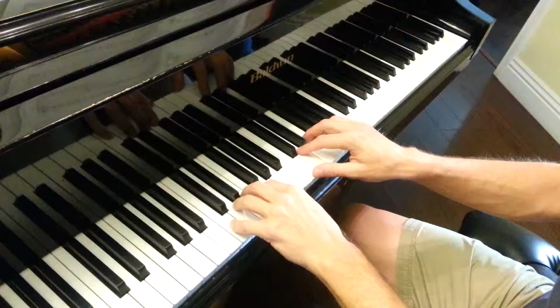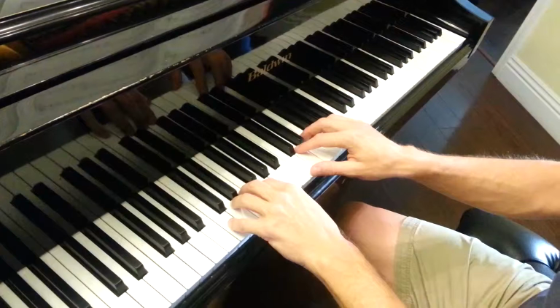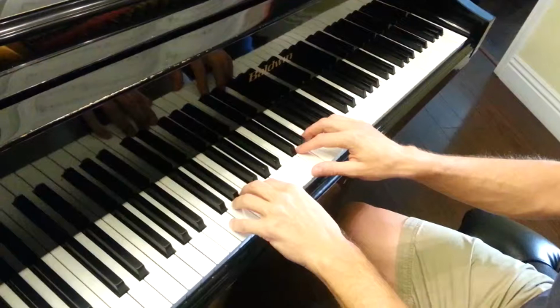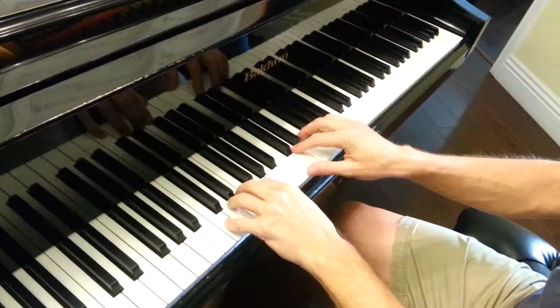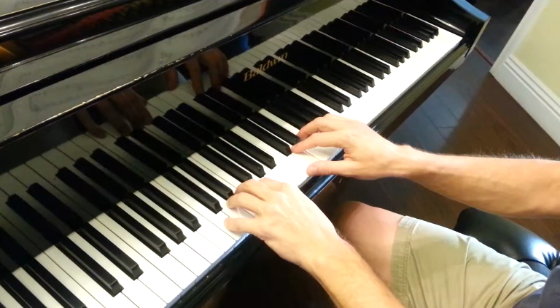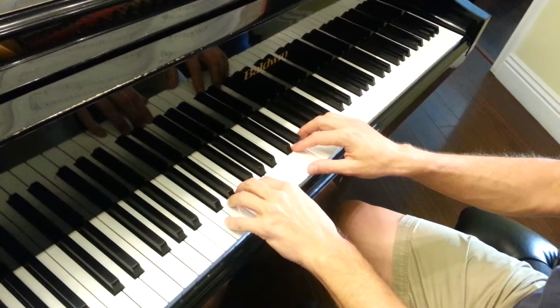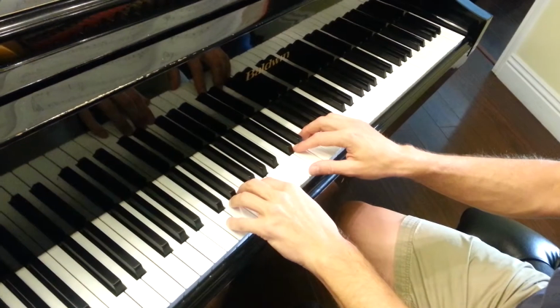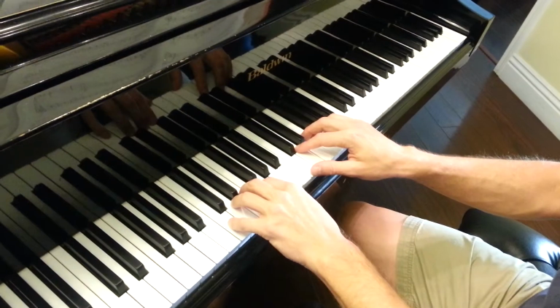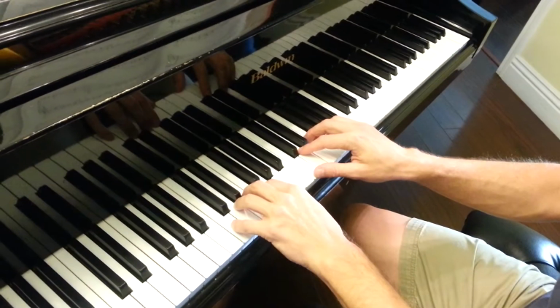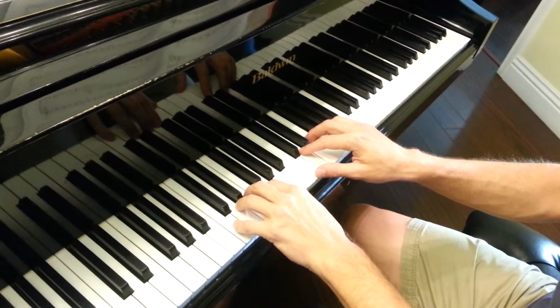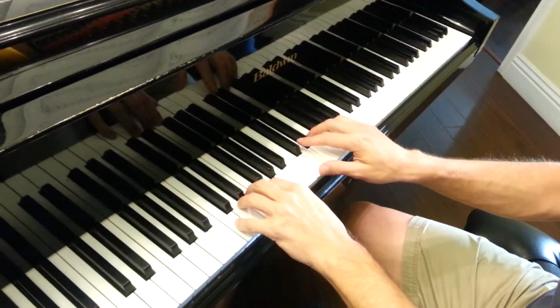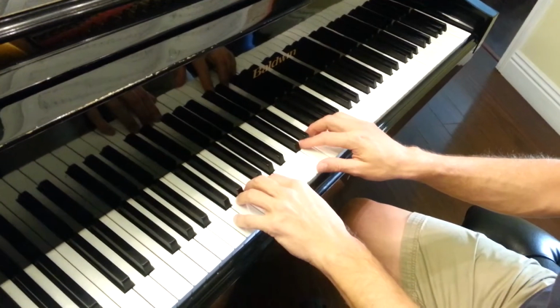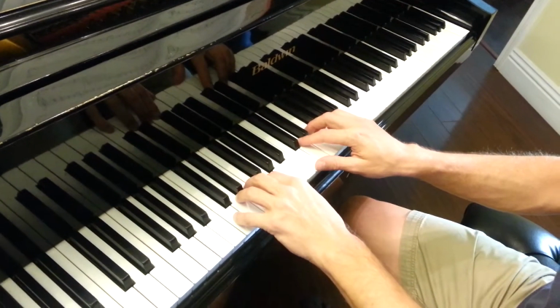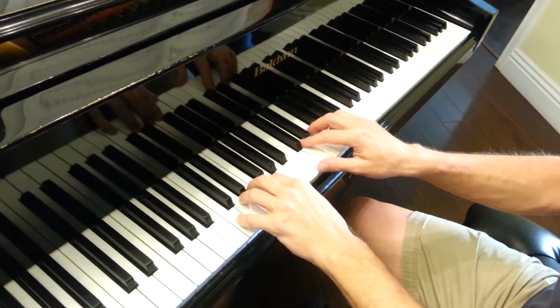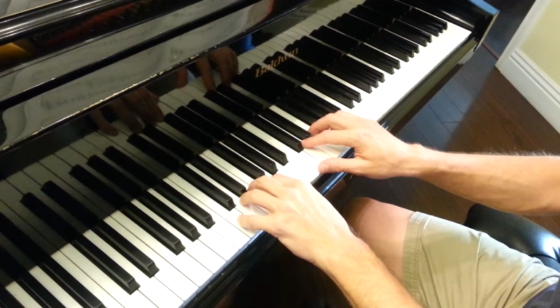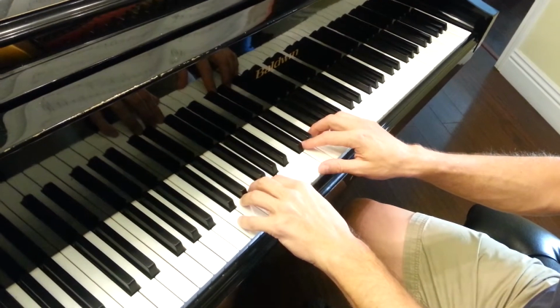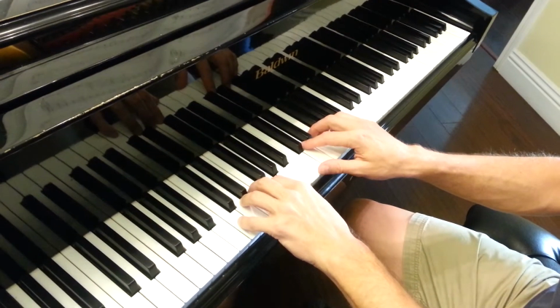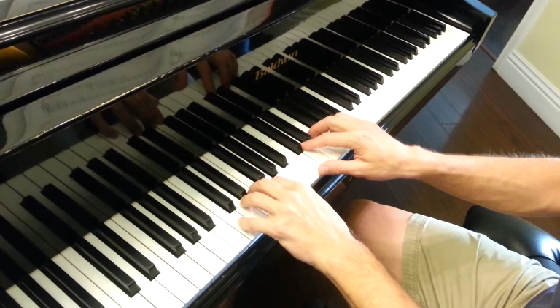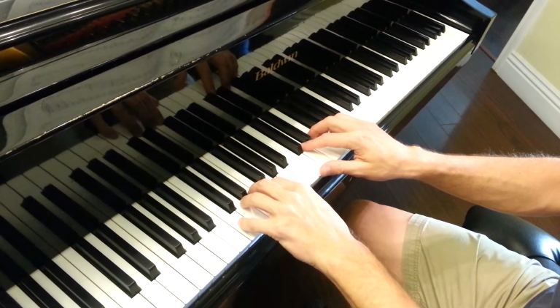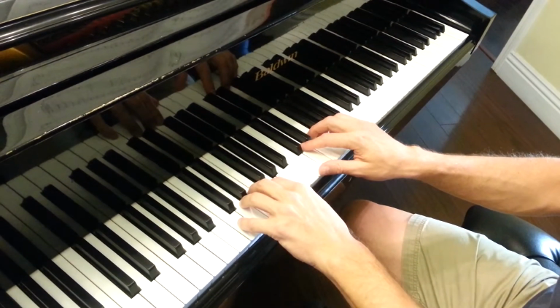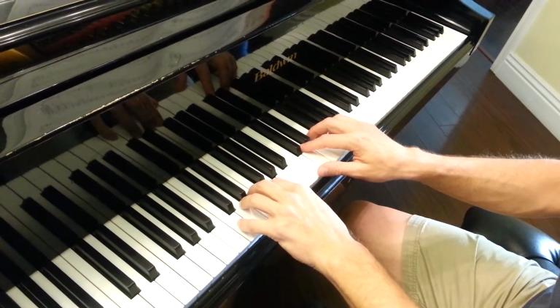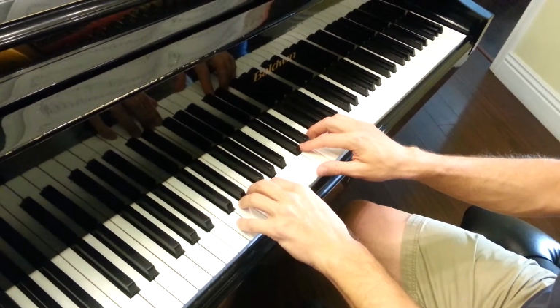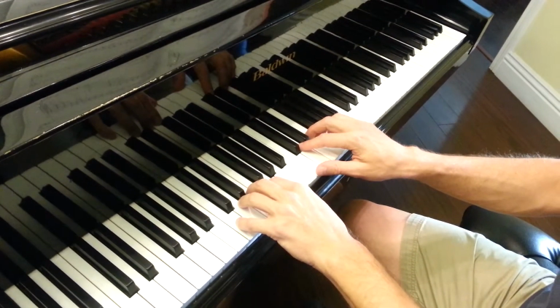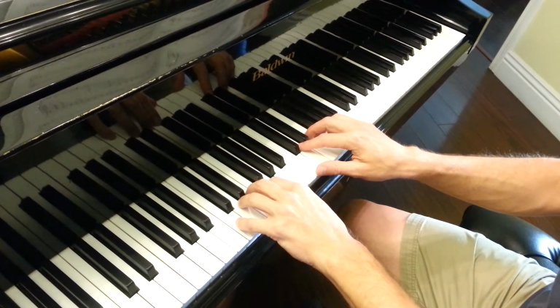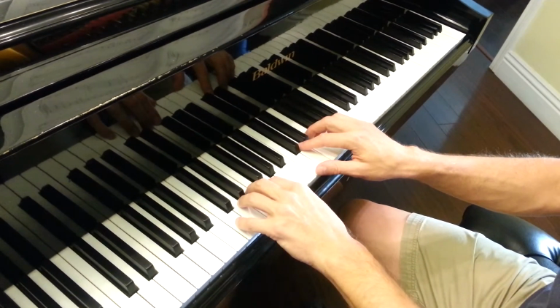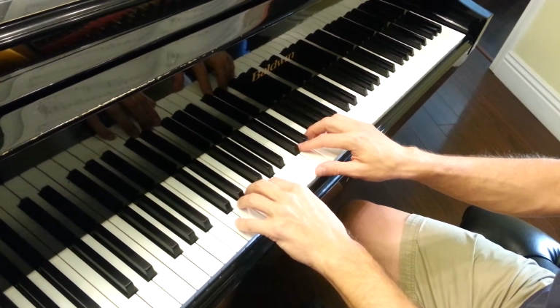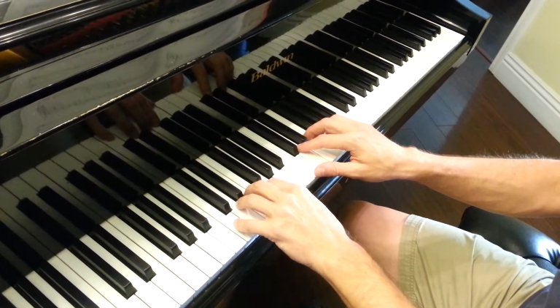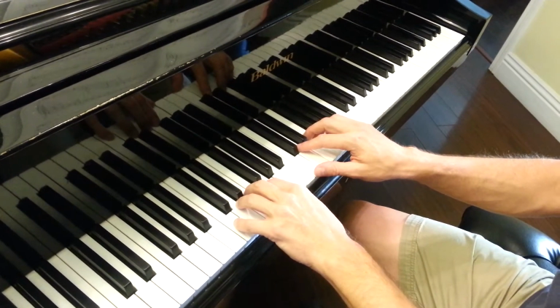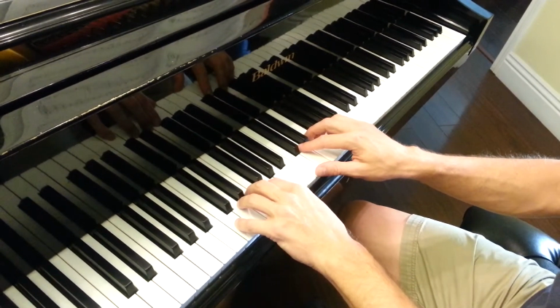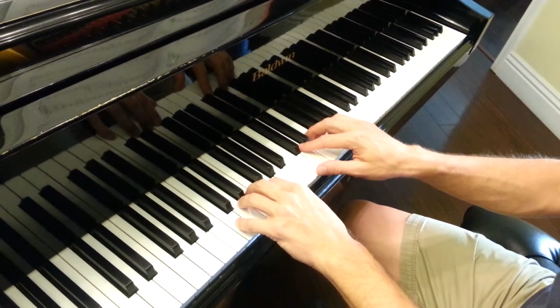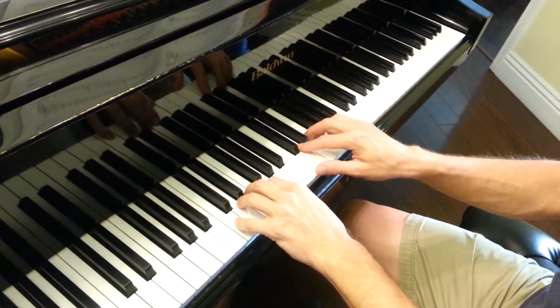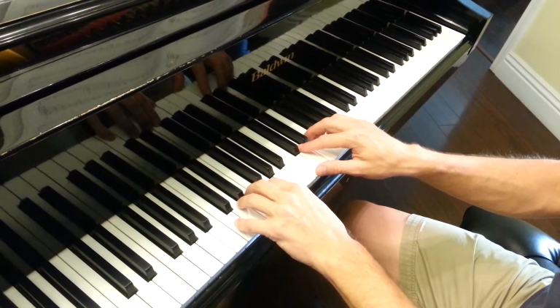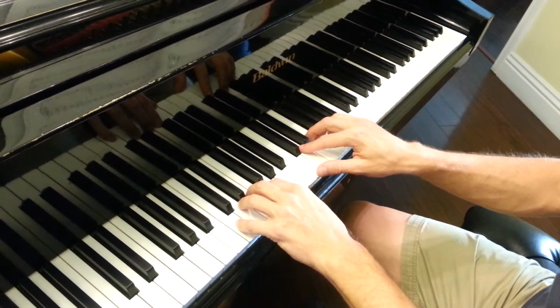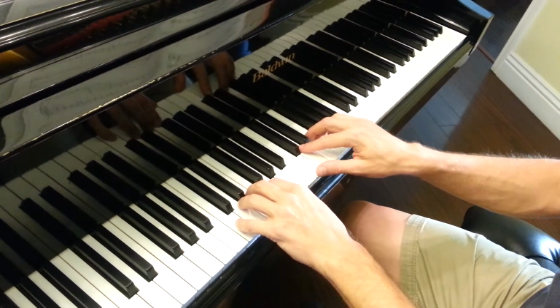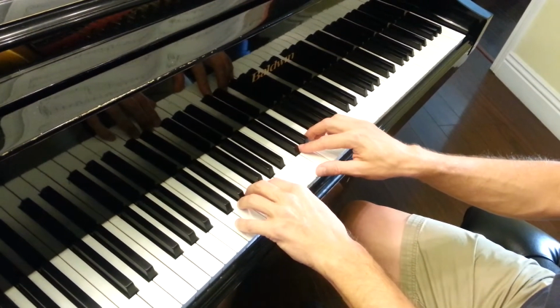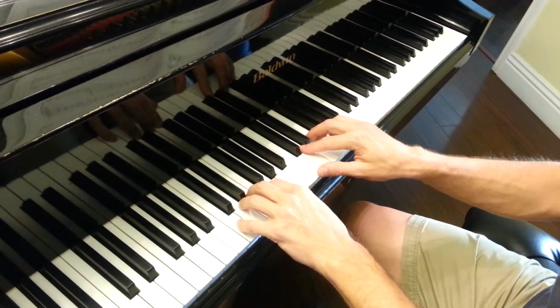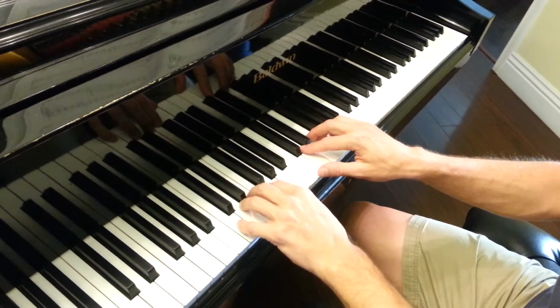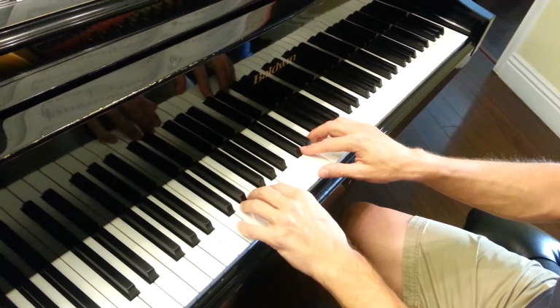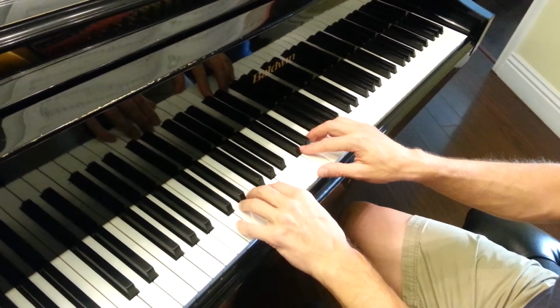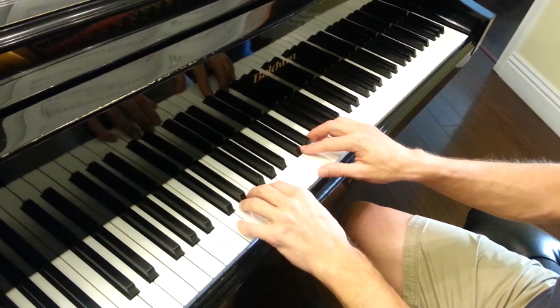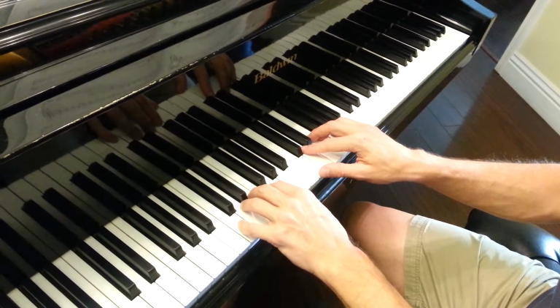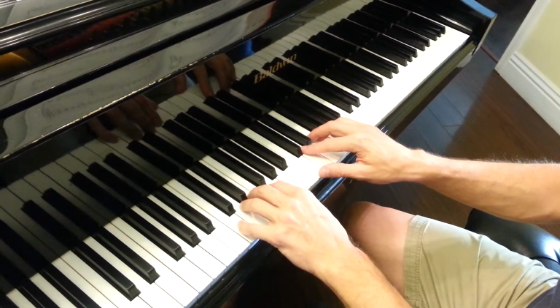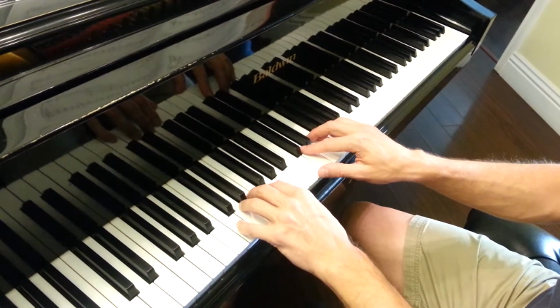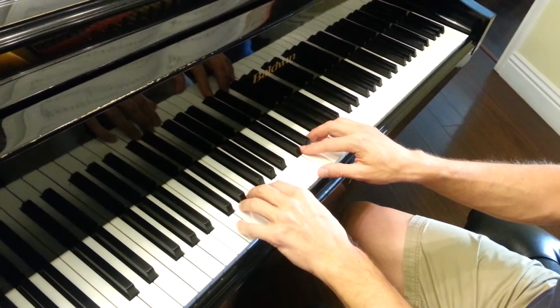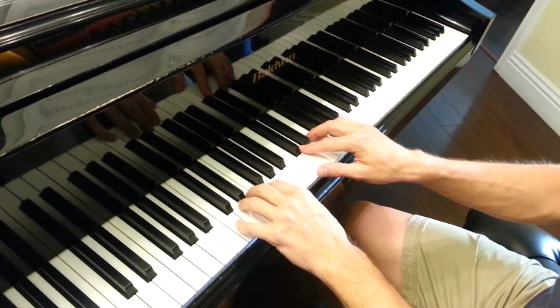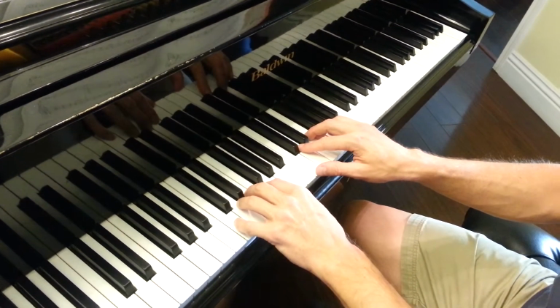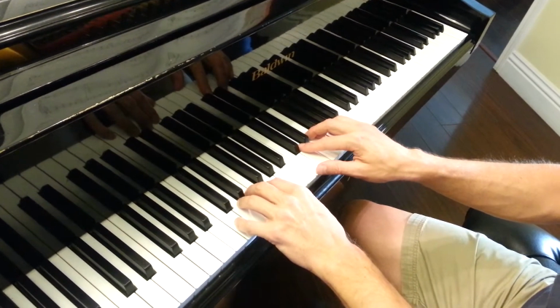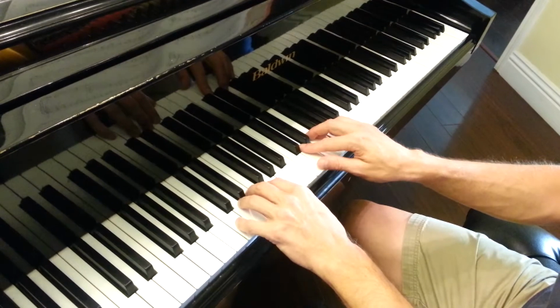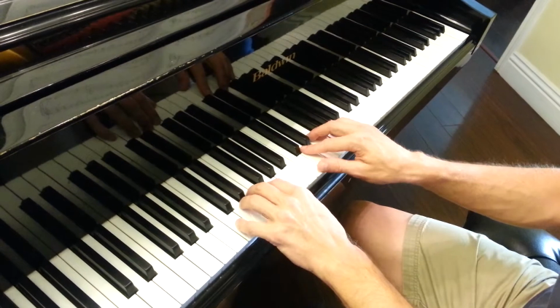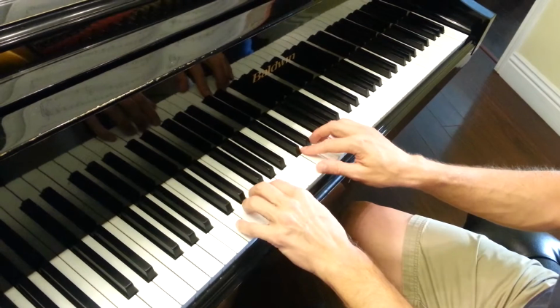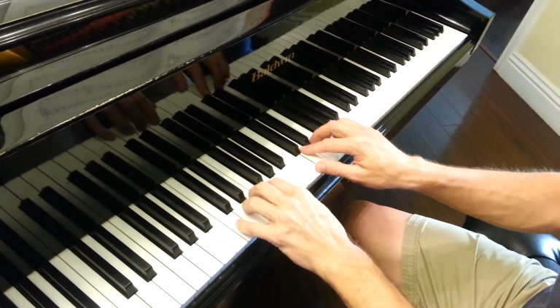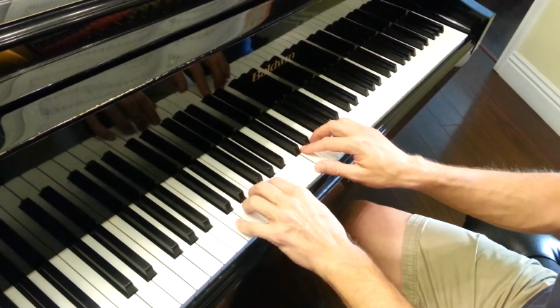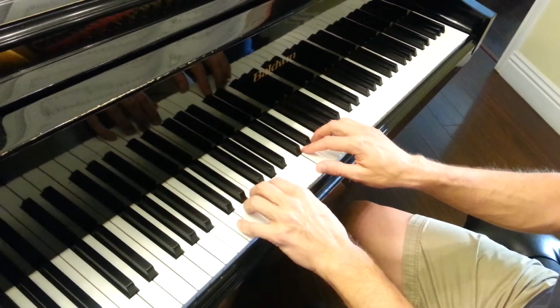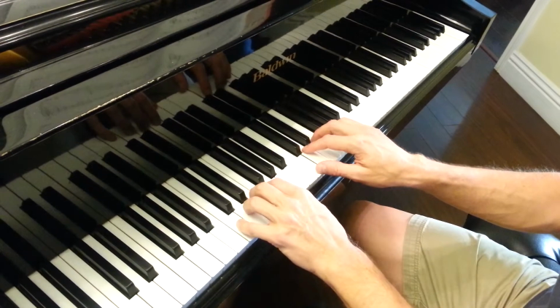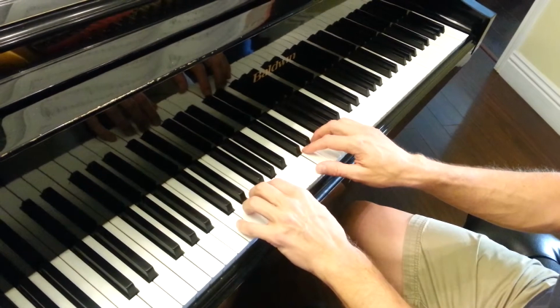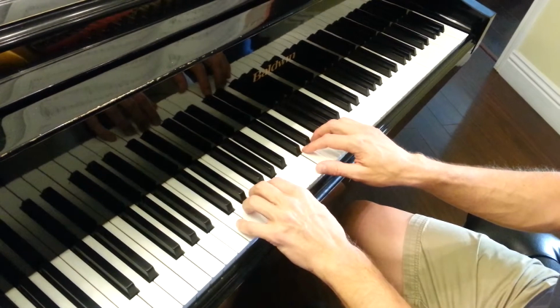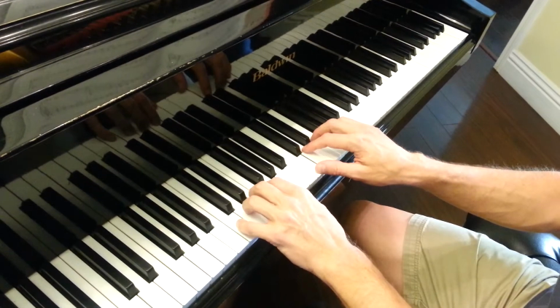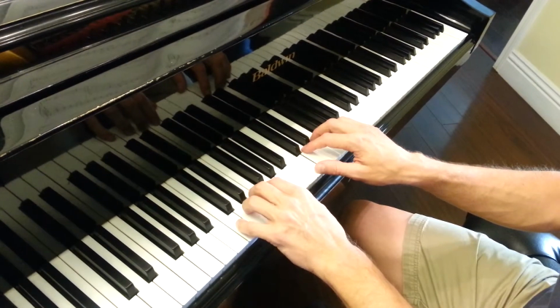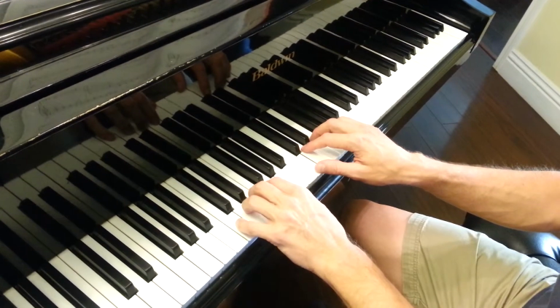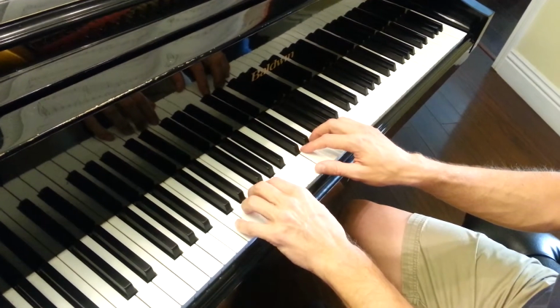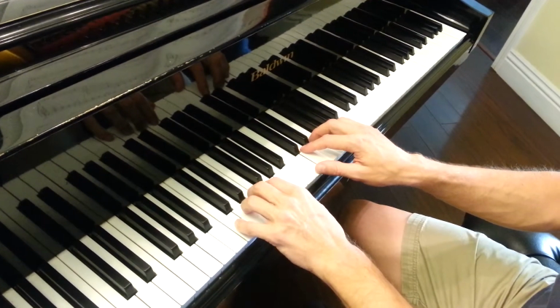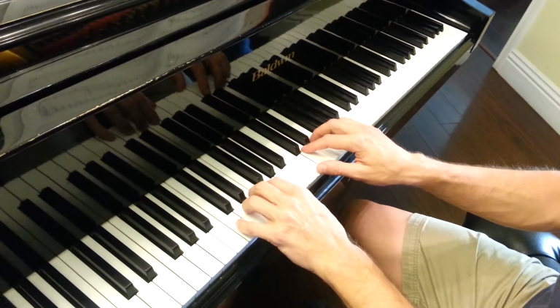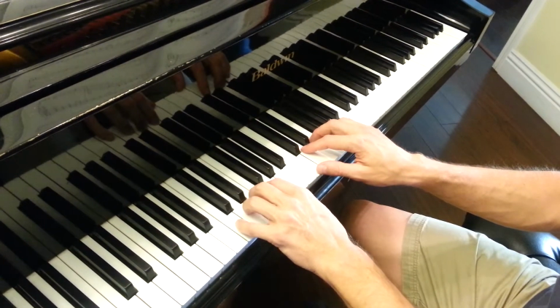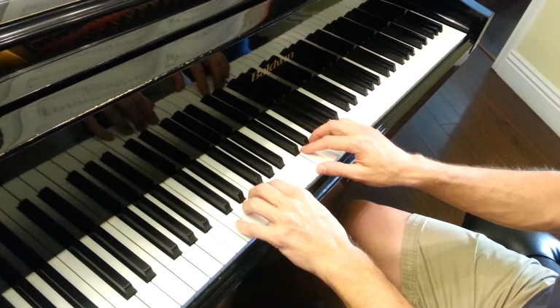Here's your warm-up for this week. I have the metronome set at 96 beats per minute. C major five finger scale.